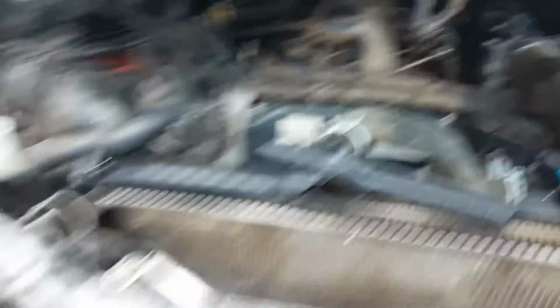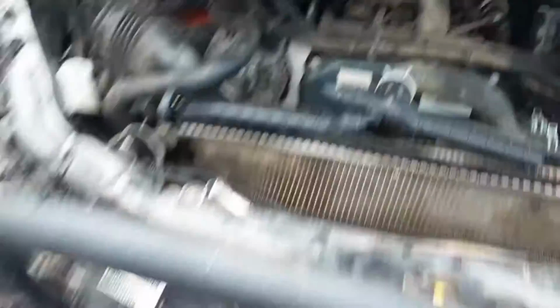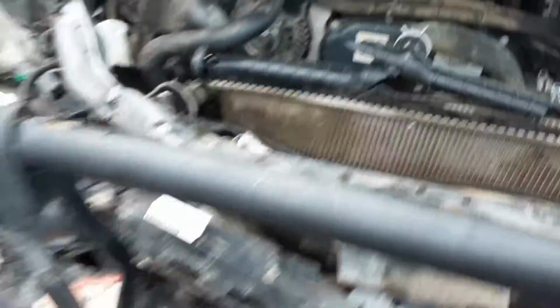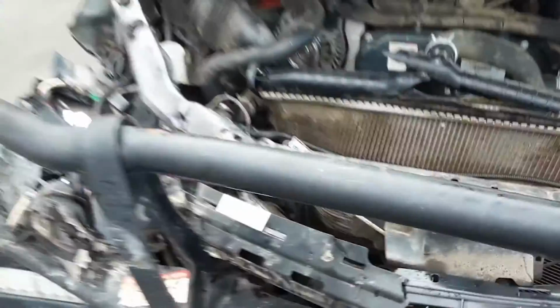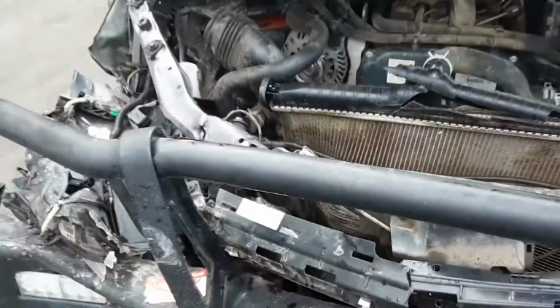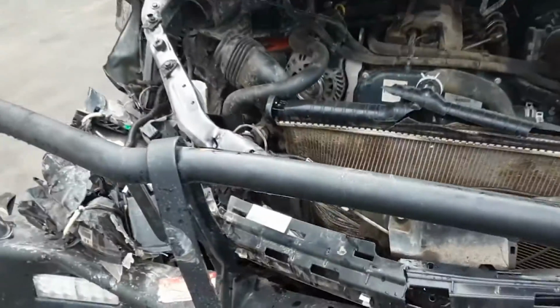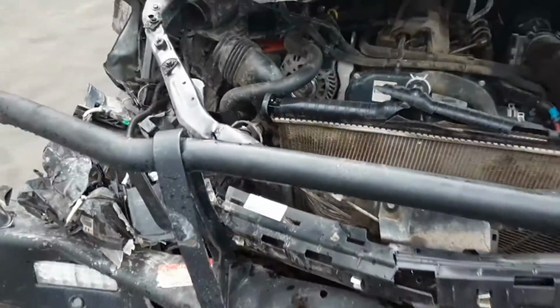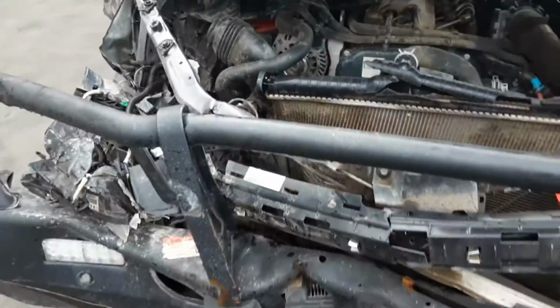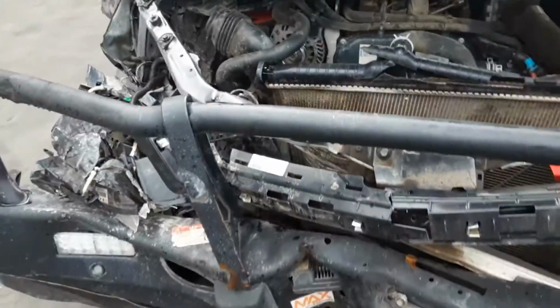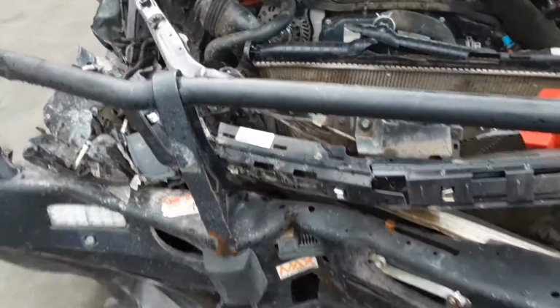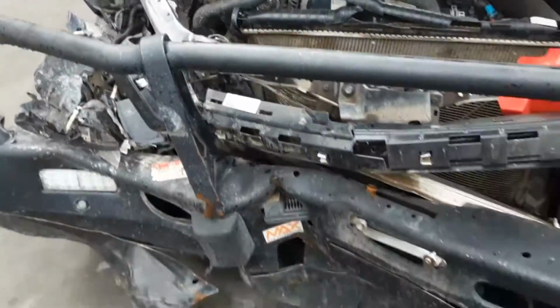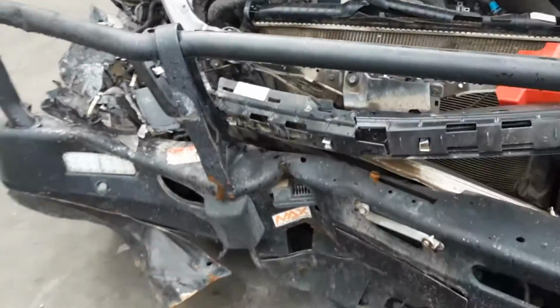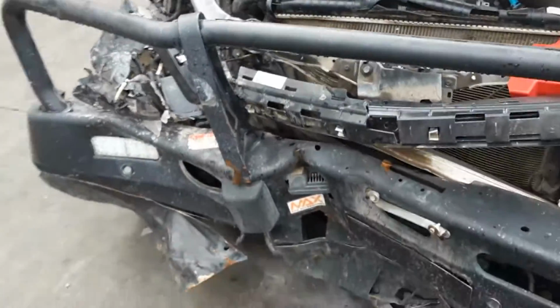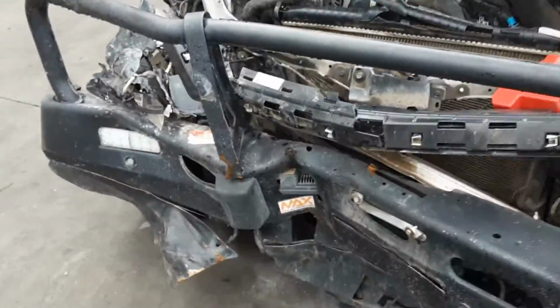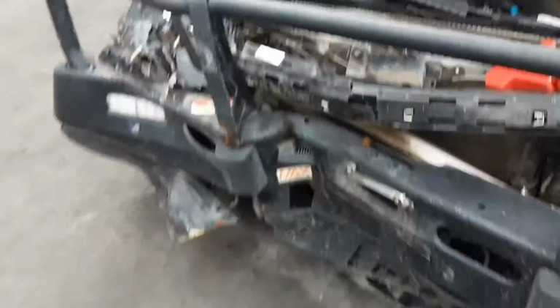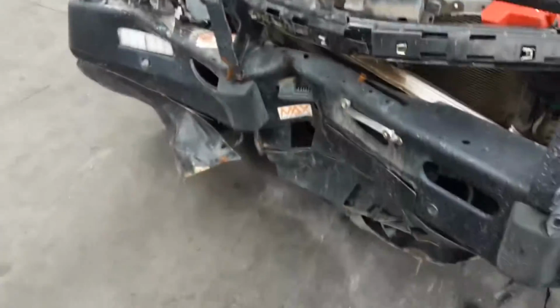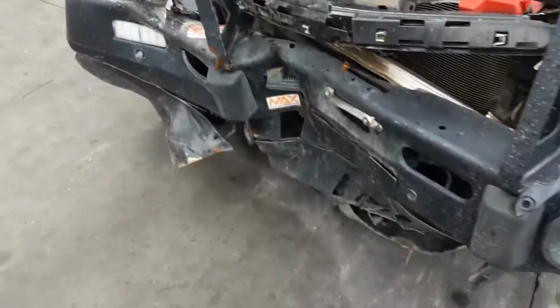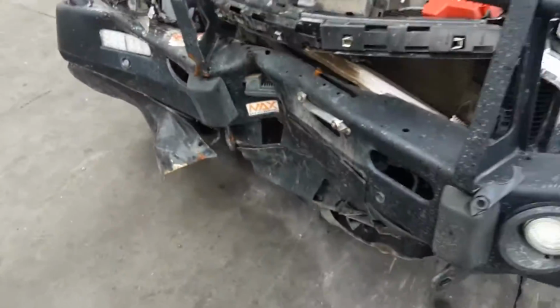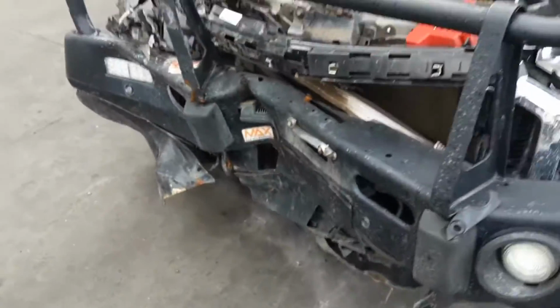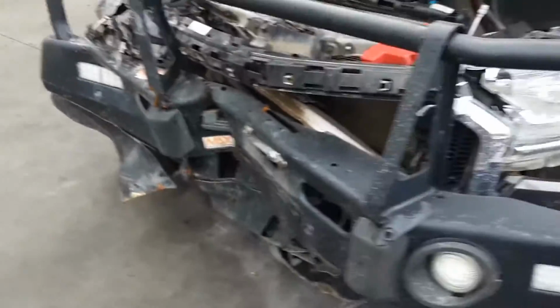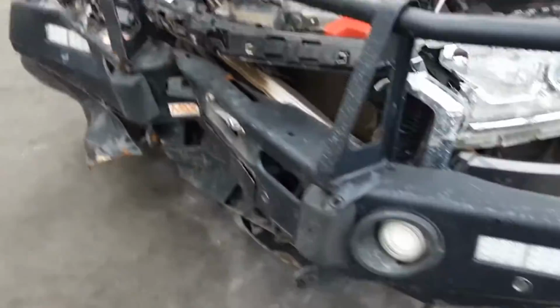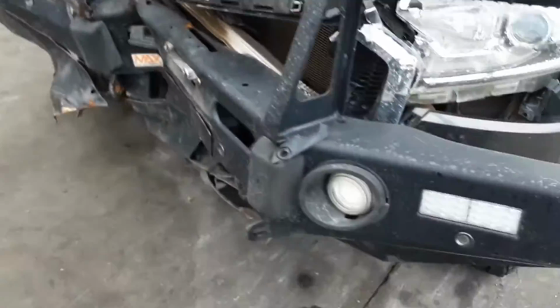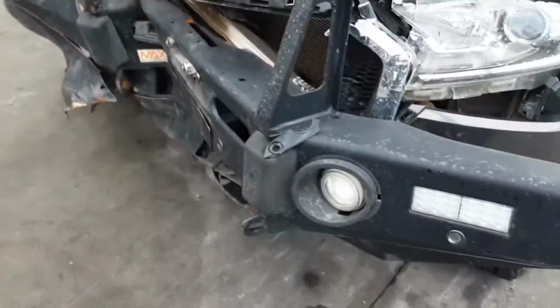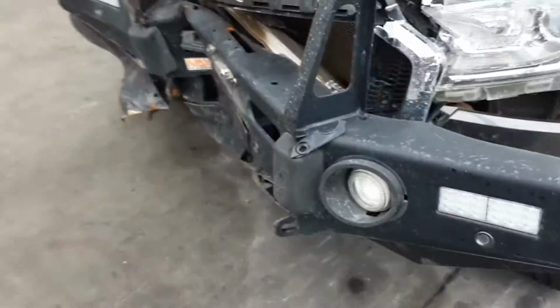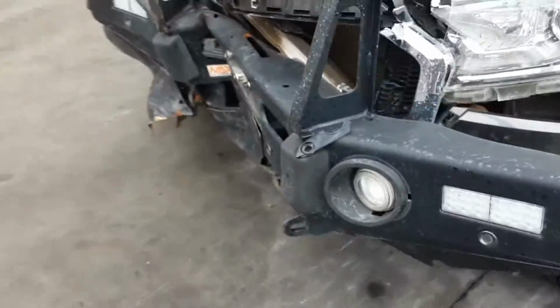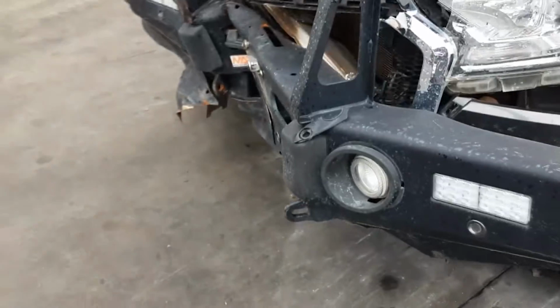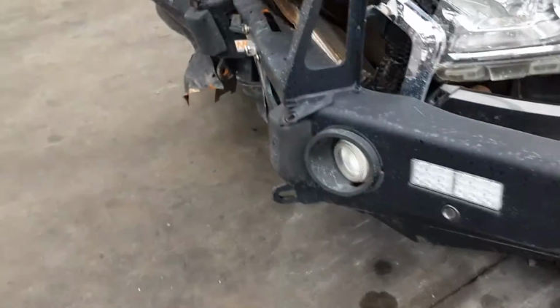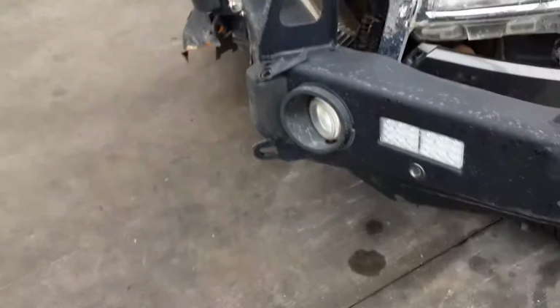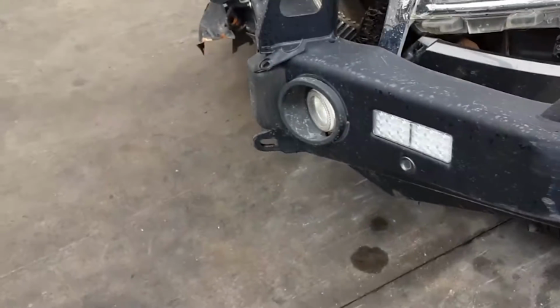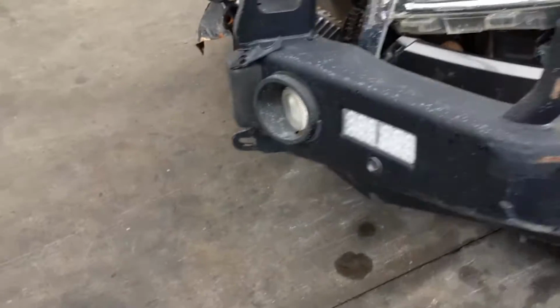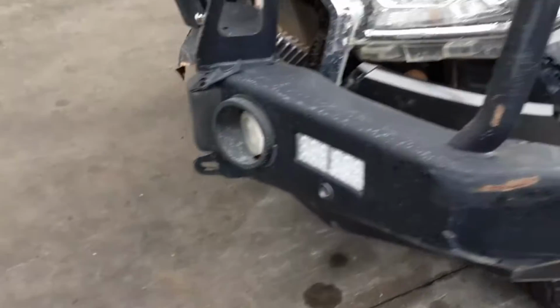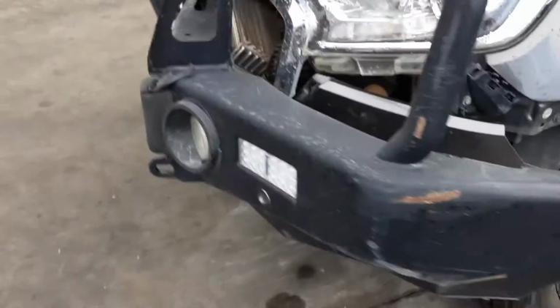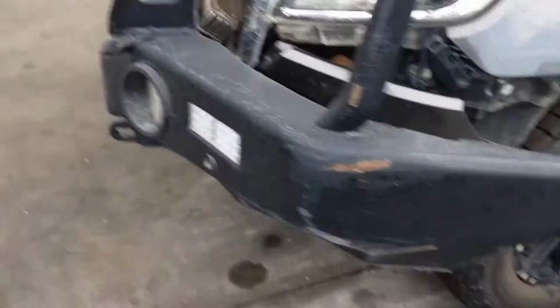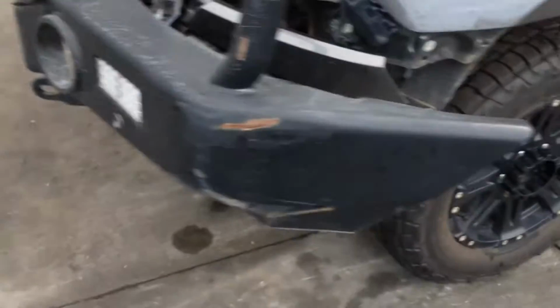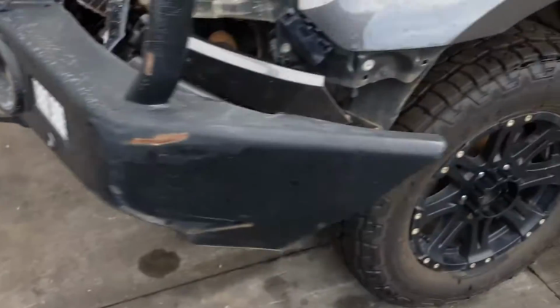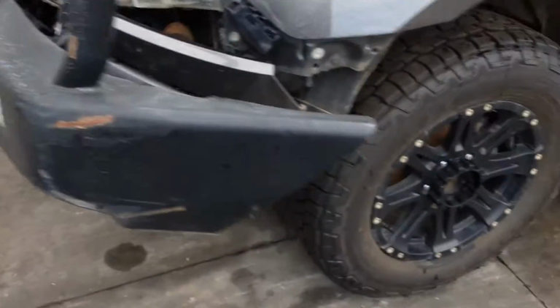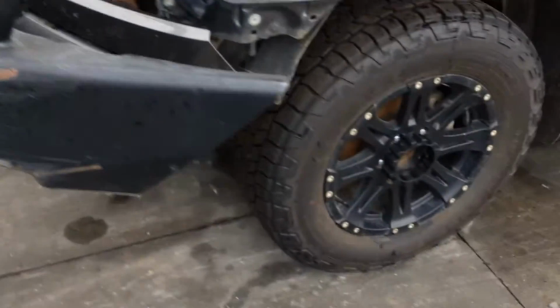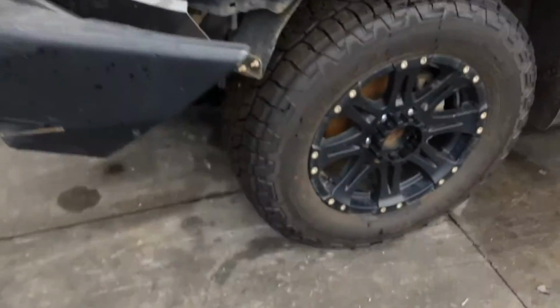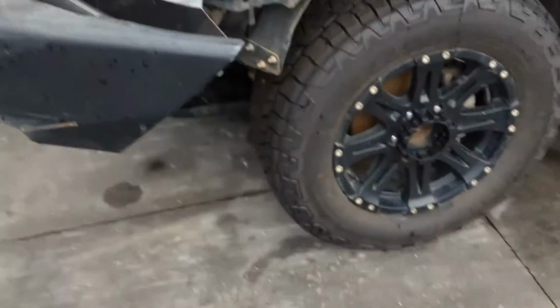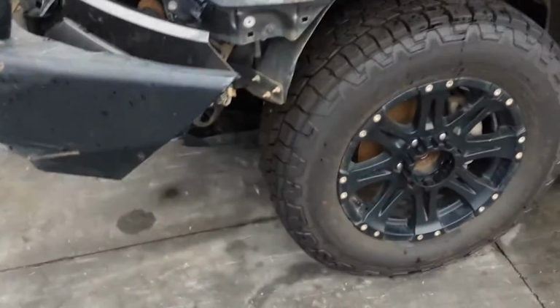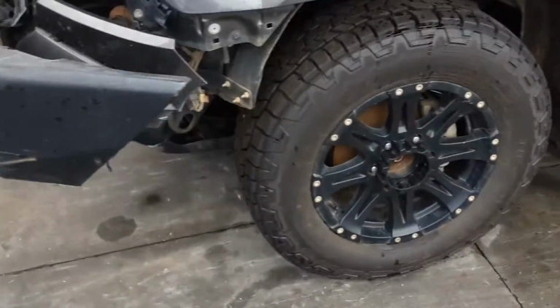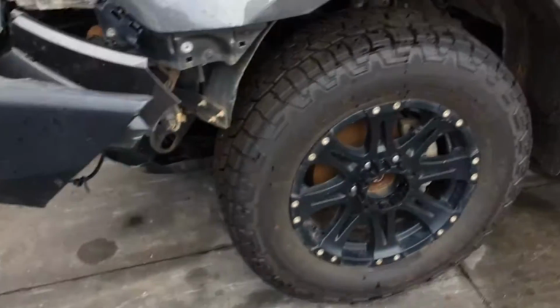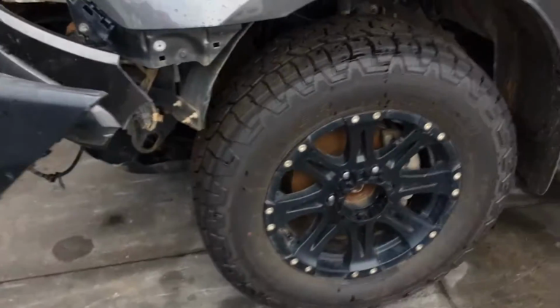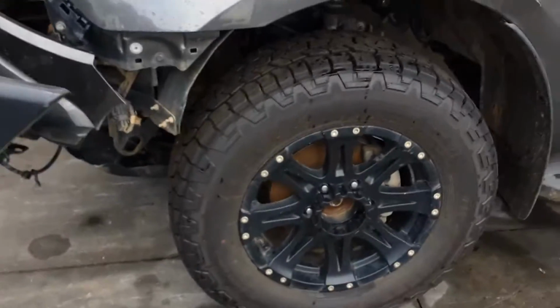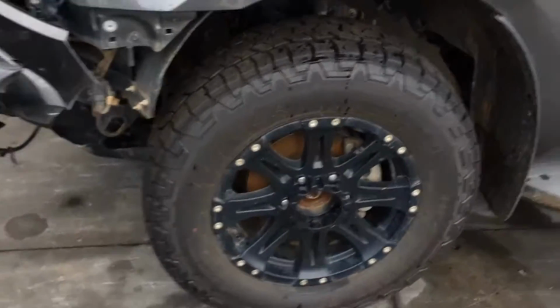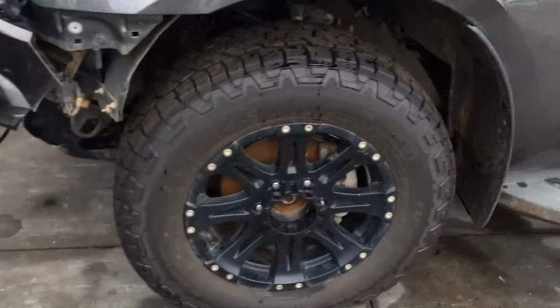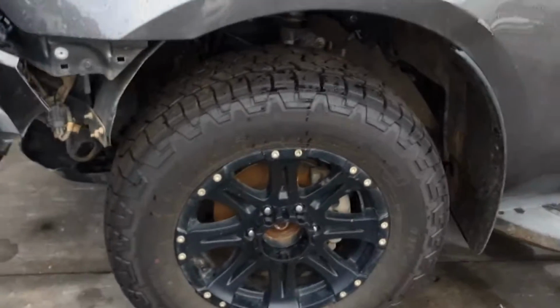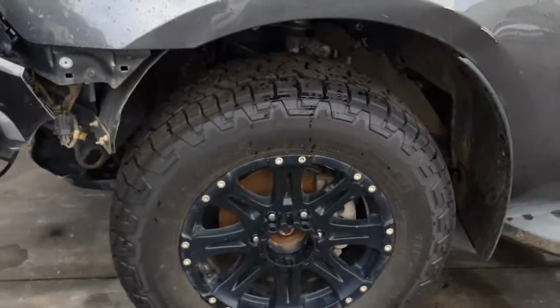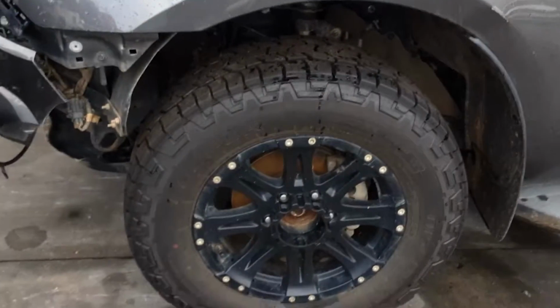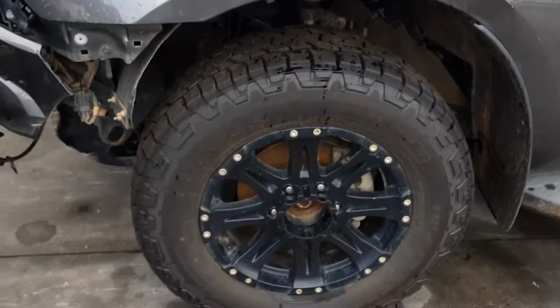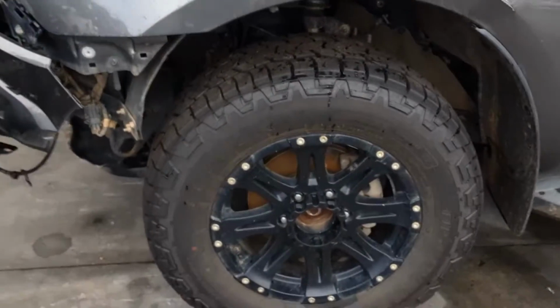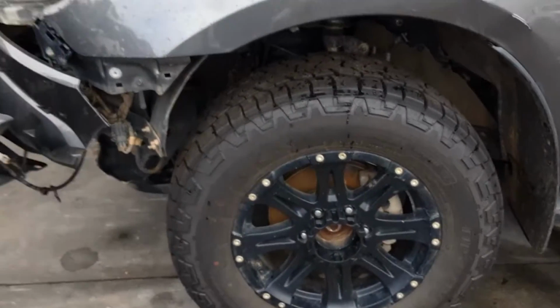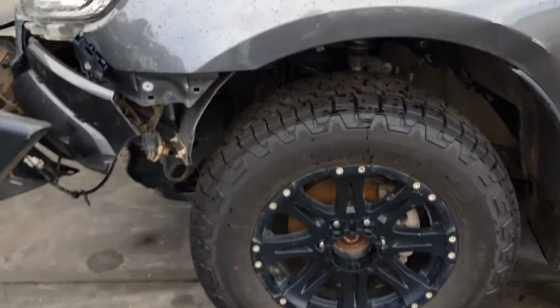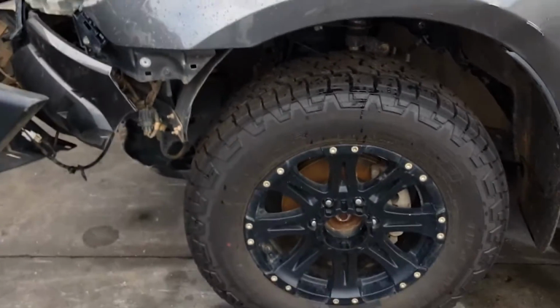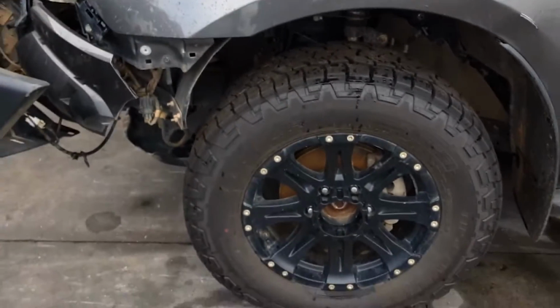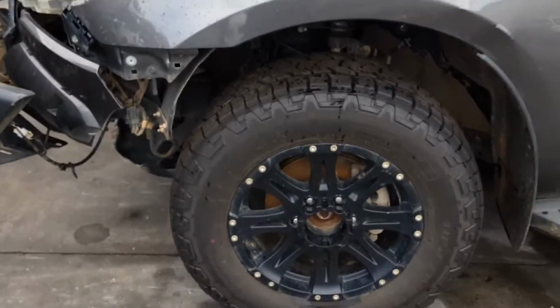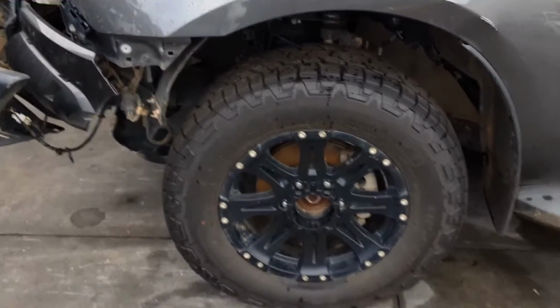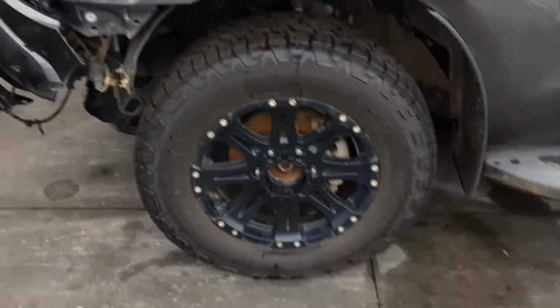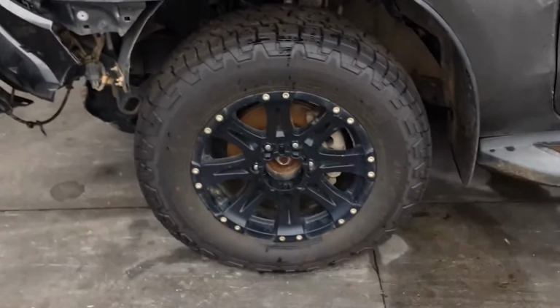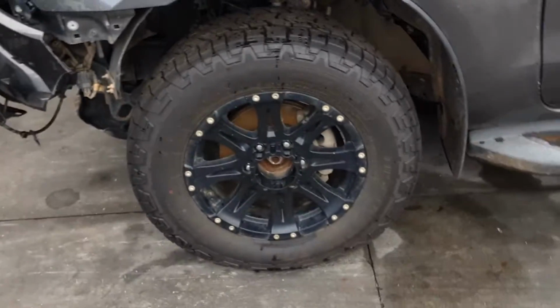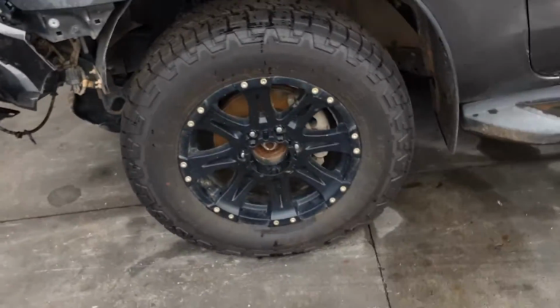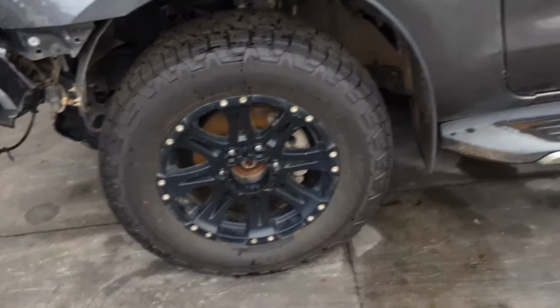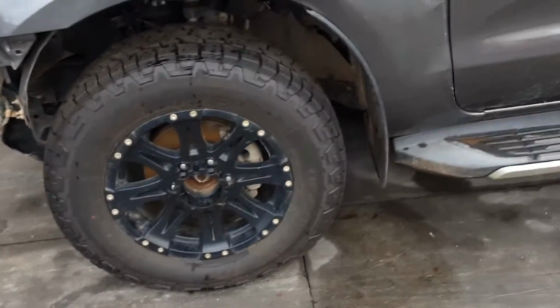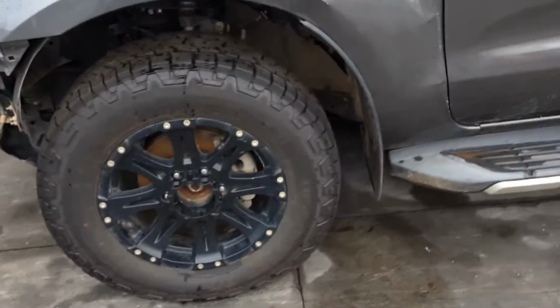This vehicle has sustained damage in the front end. It's fitted with aftermarket 17-inch black alloy mags, sold as a set.